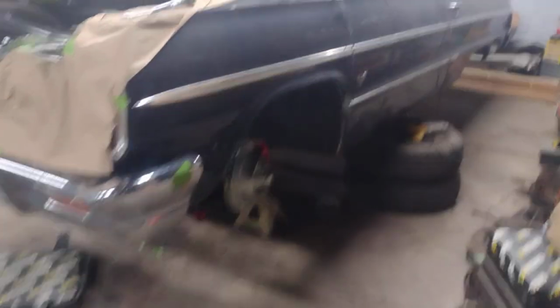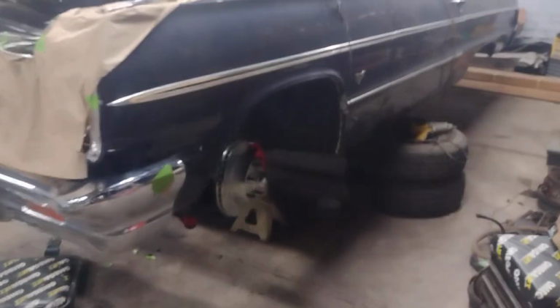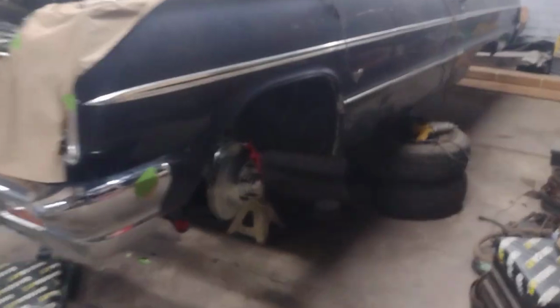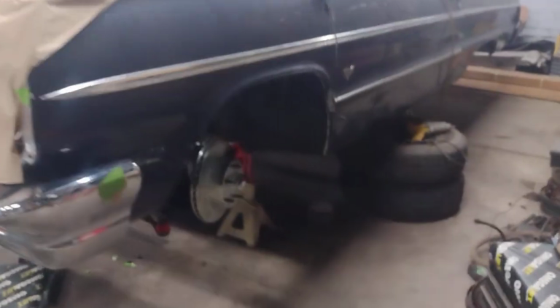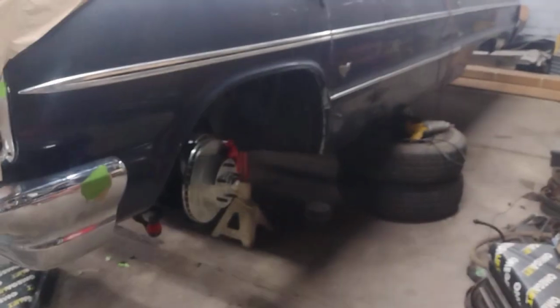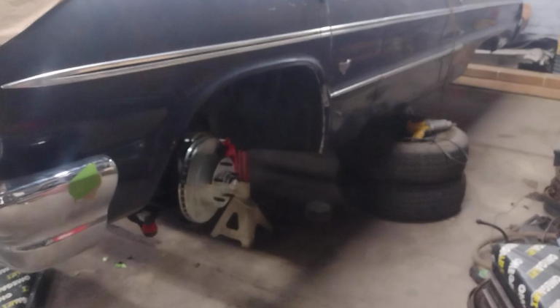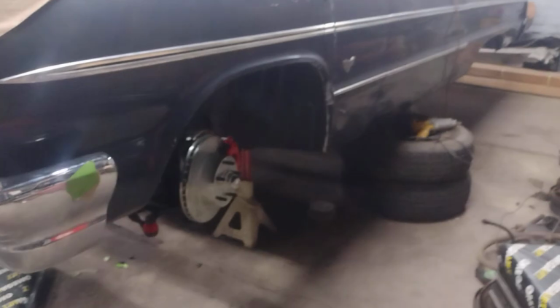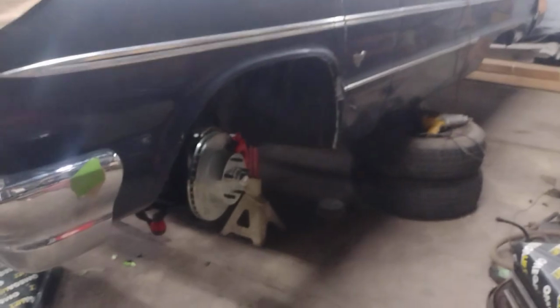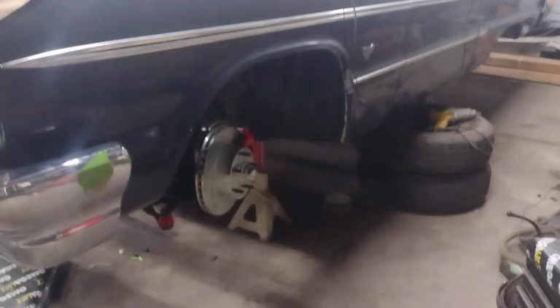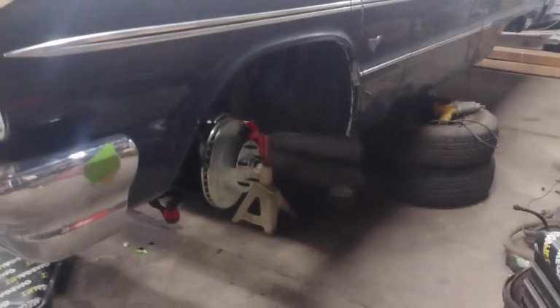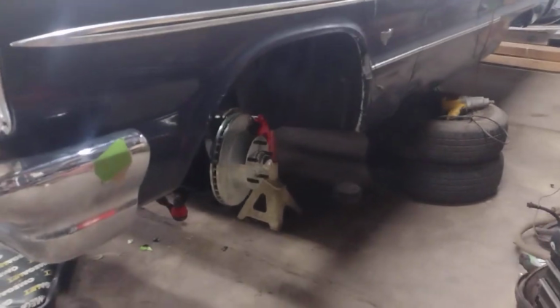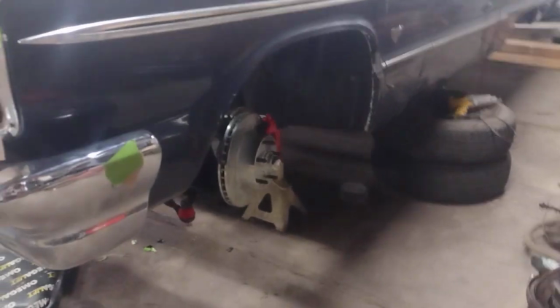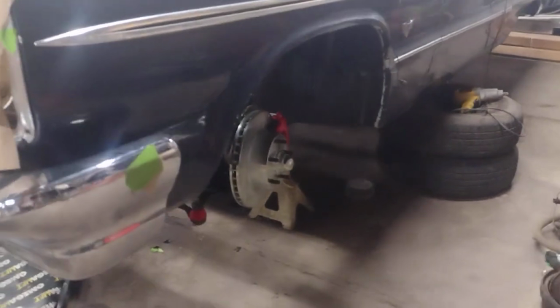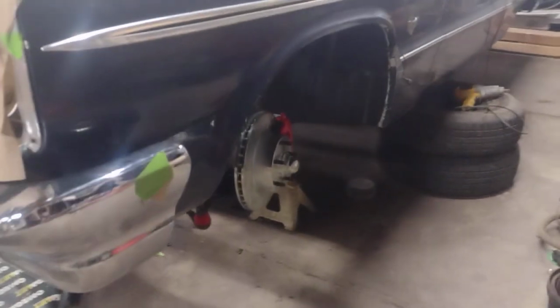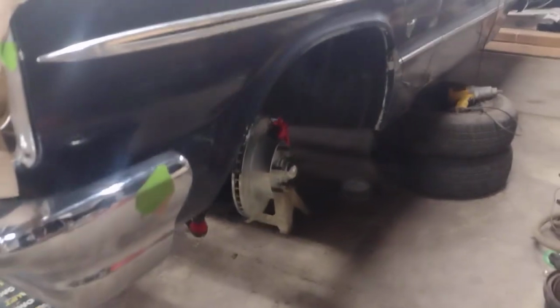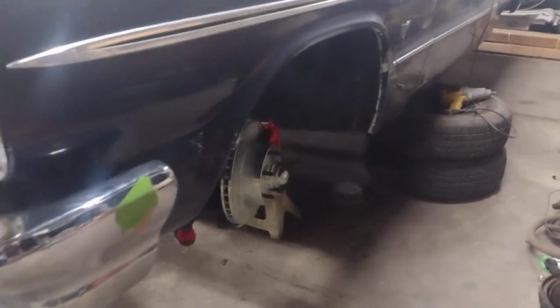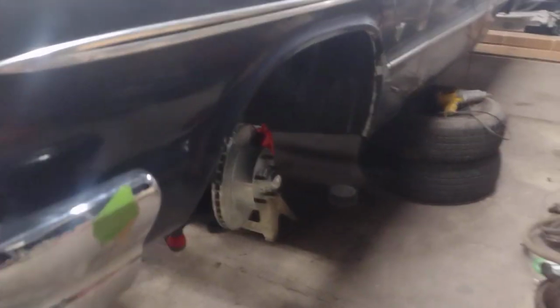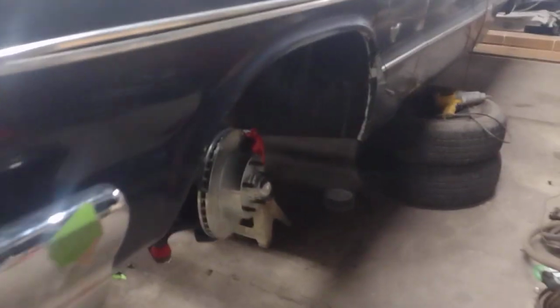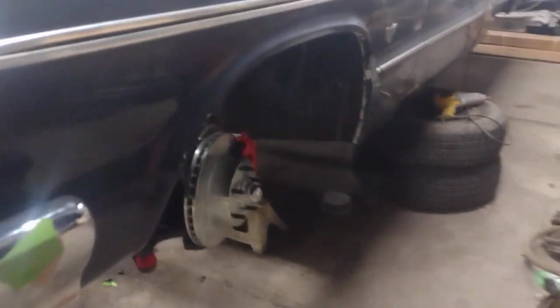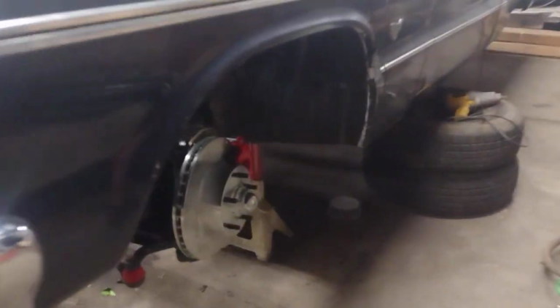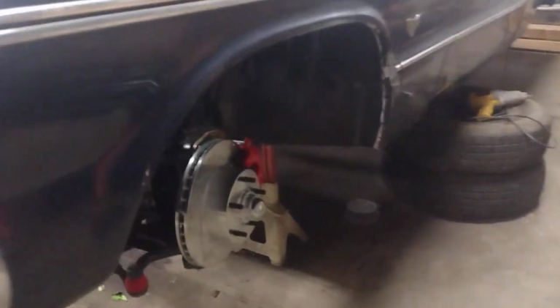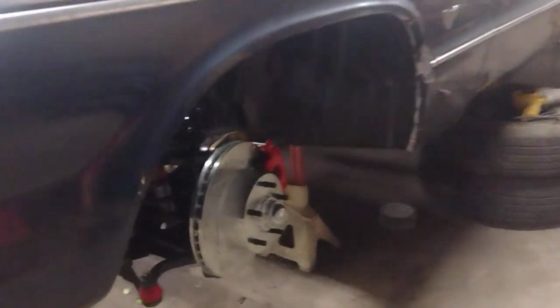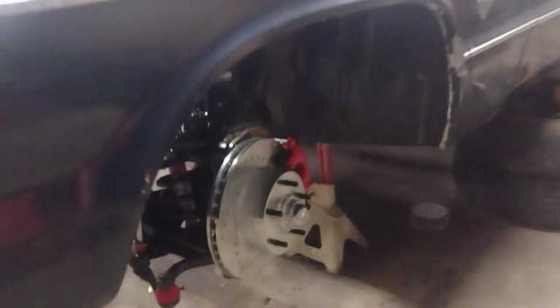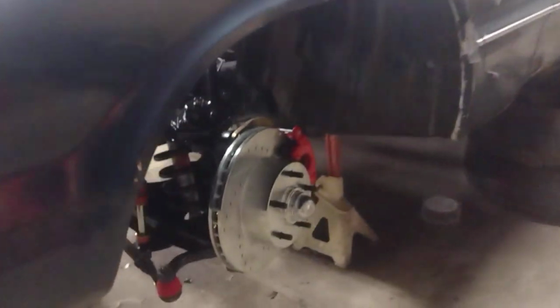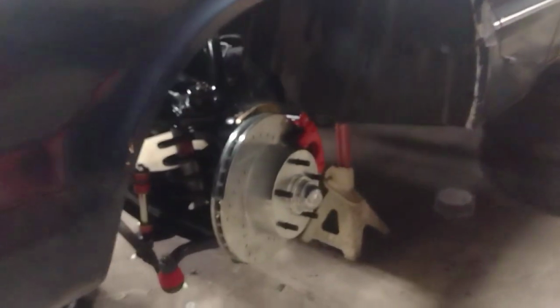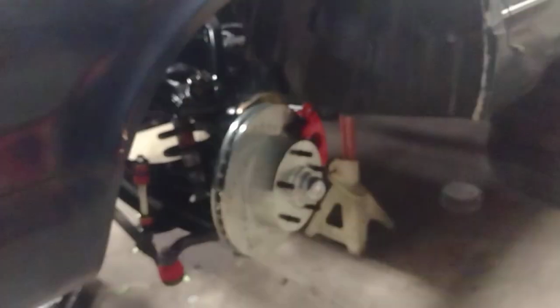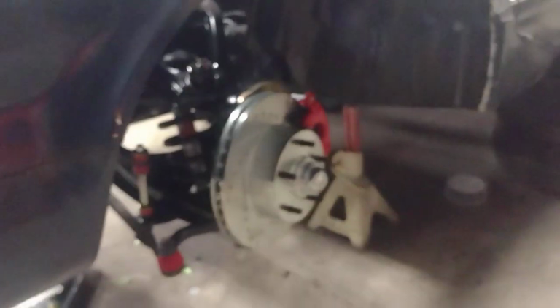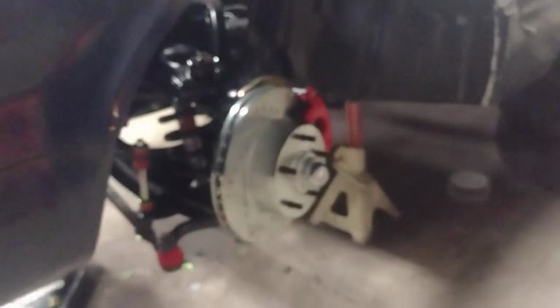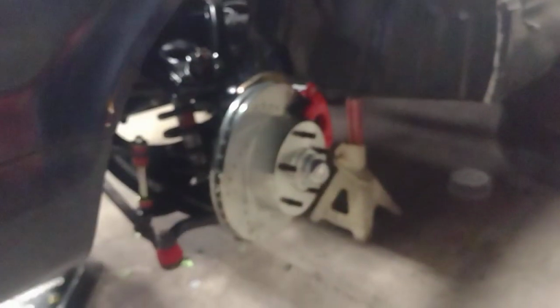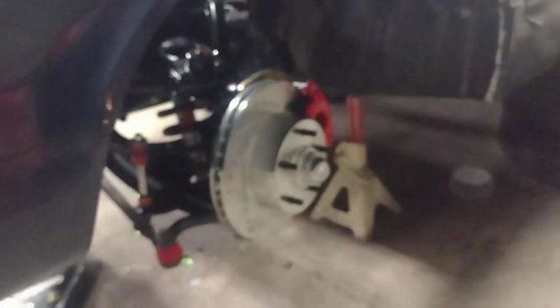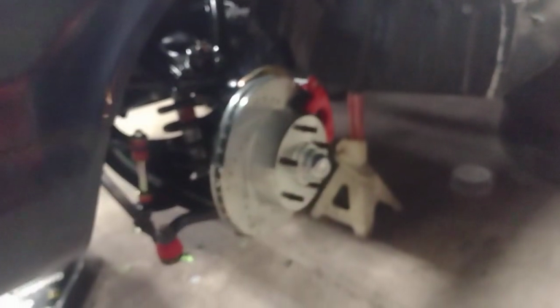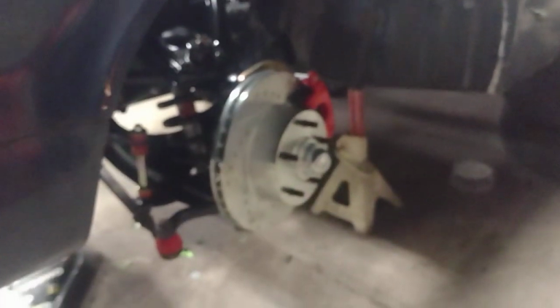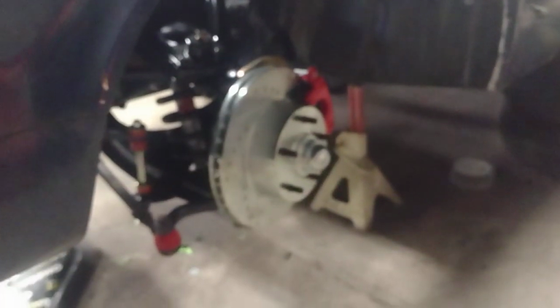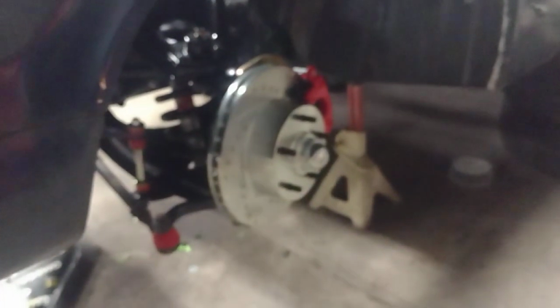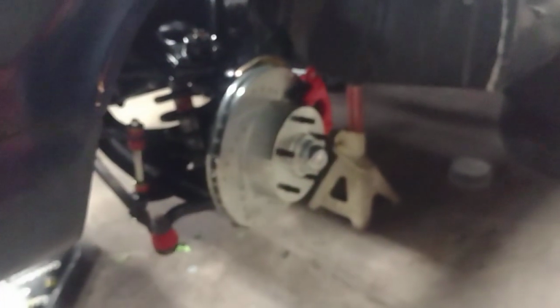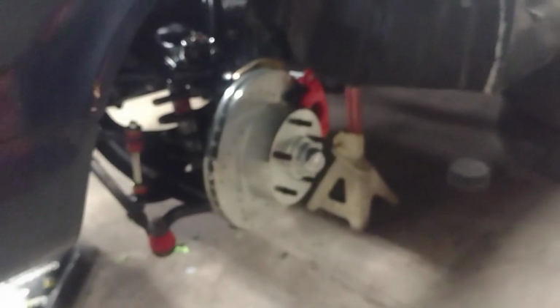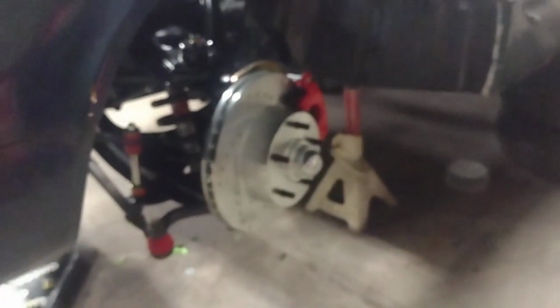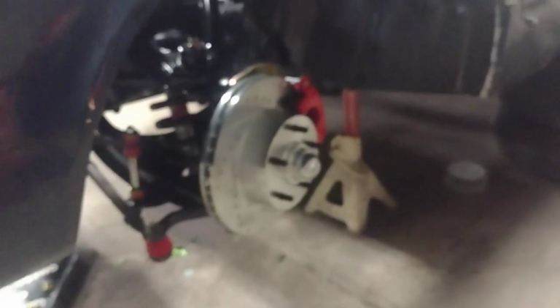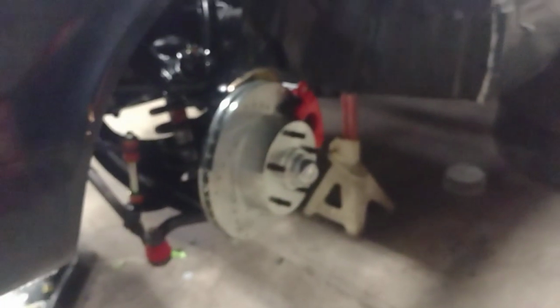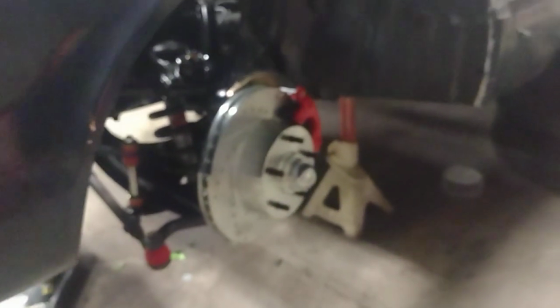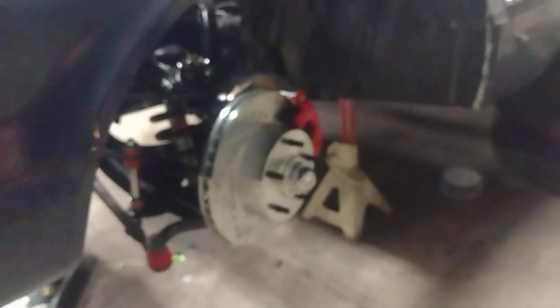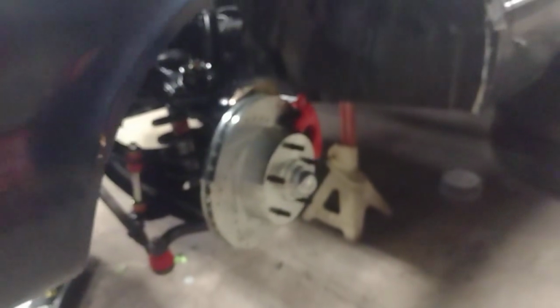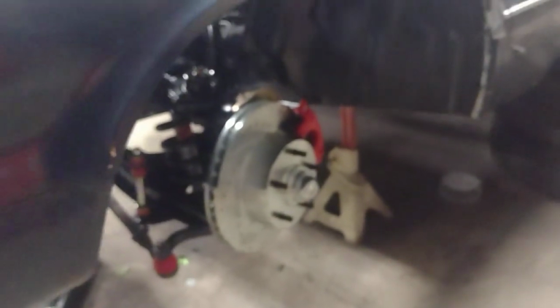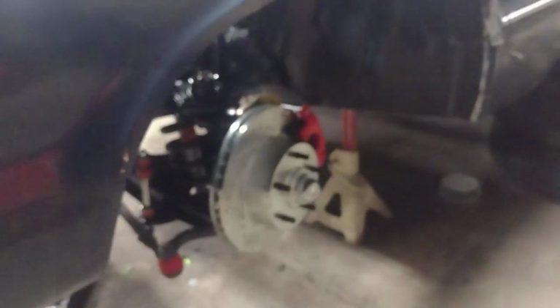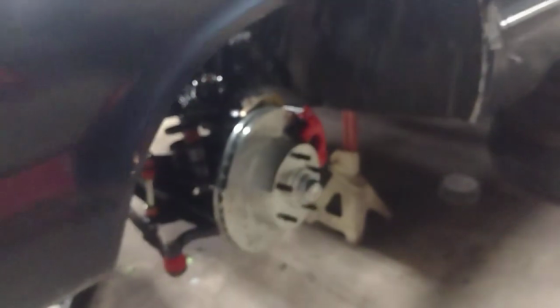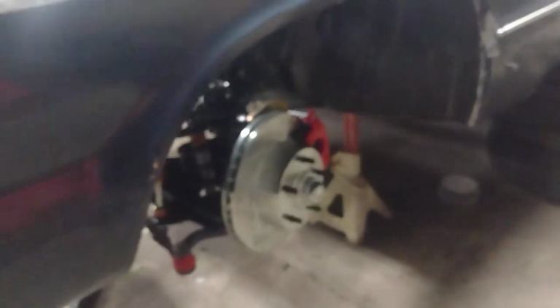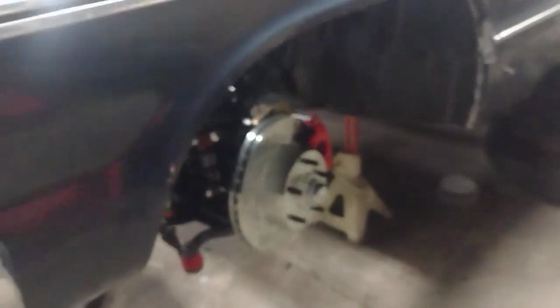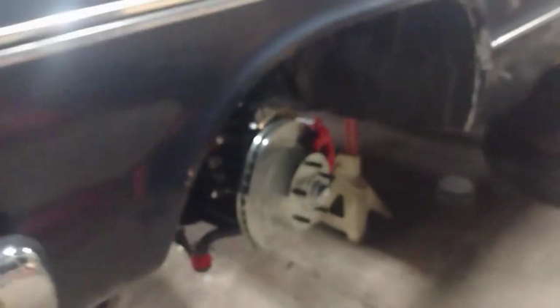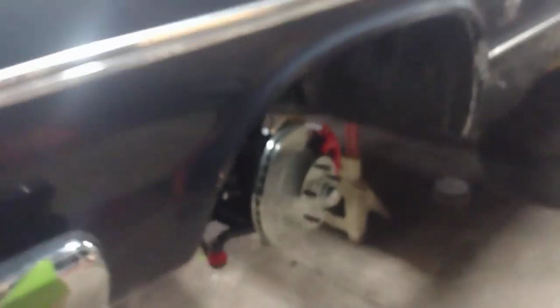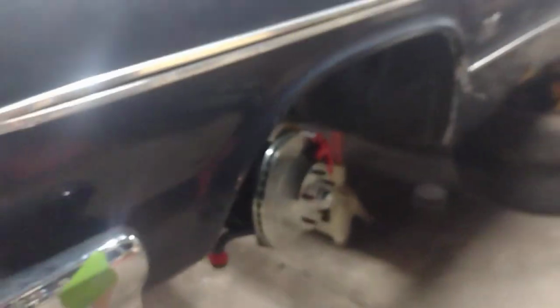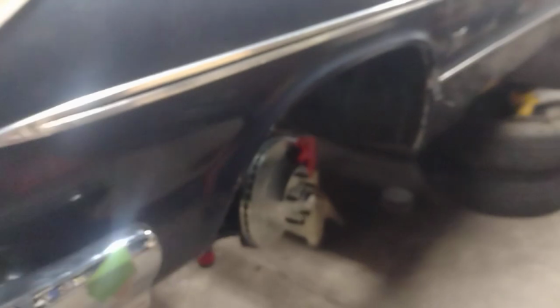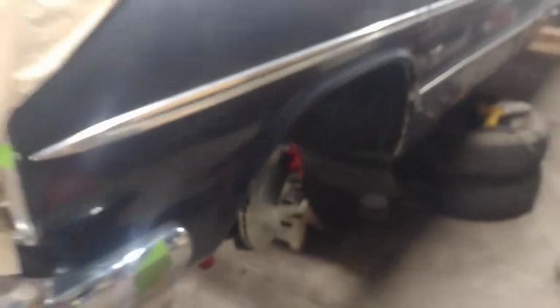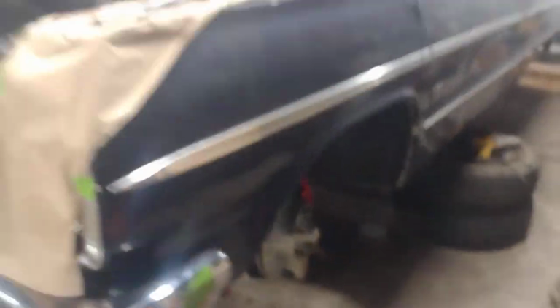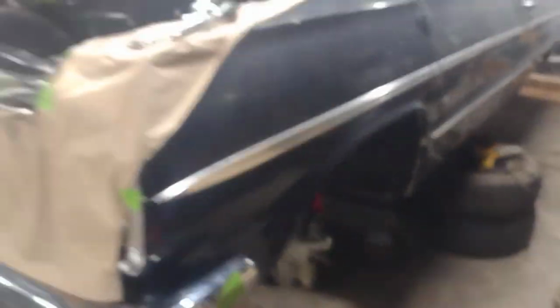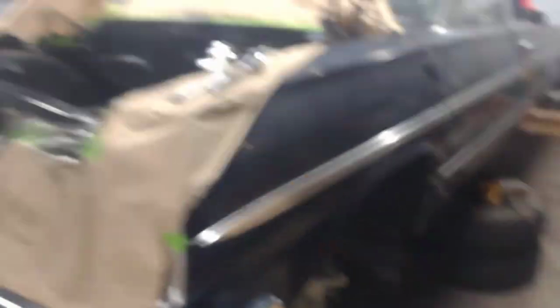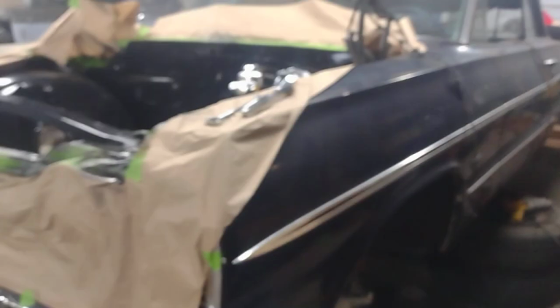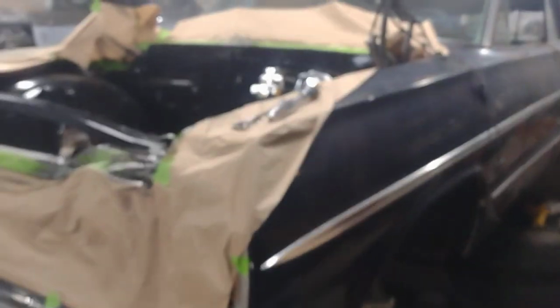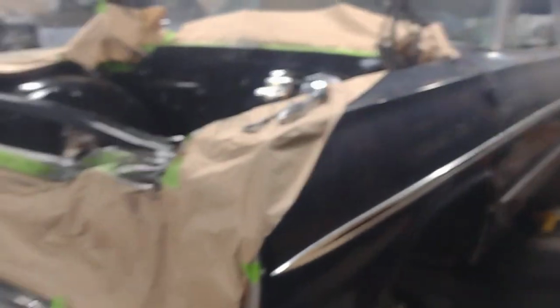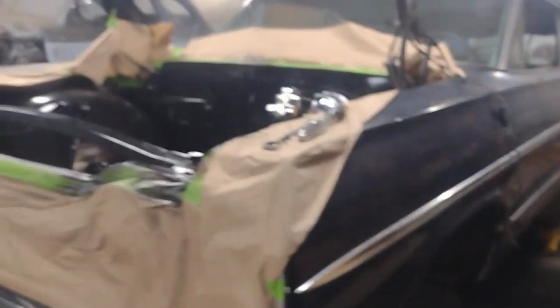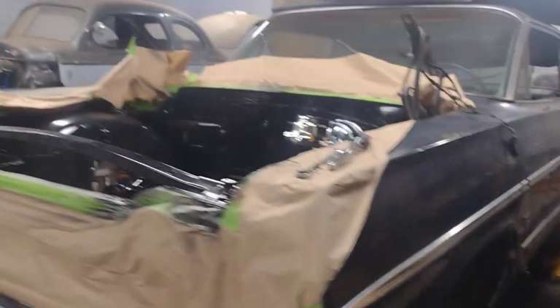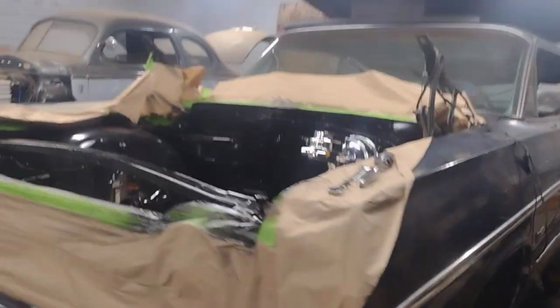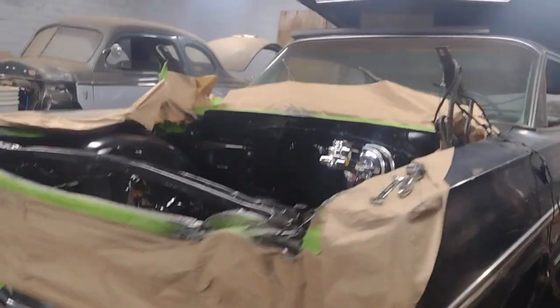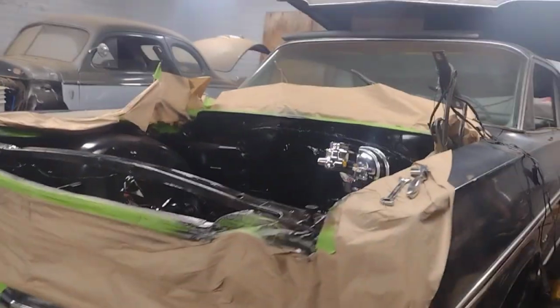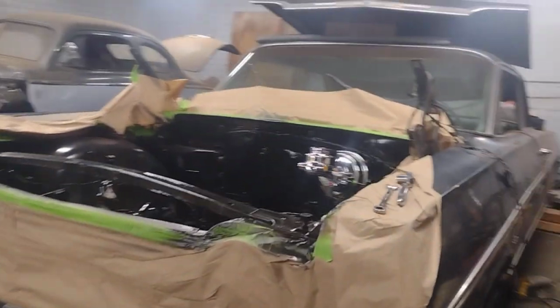So that's the '64 Impala. Just wanted to do a quick update. Thanks for watching.